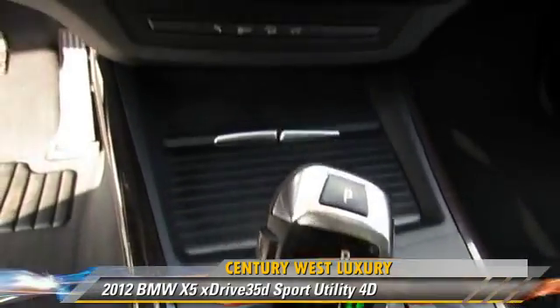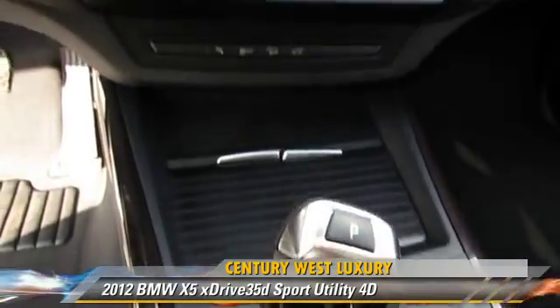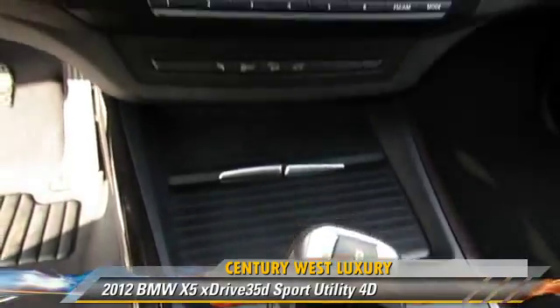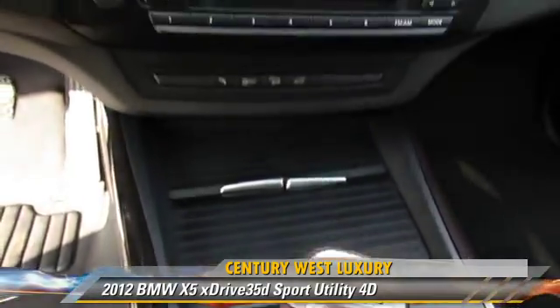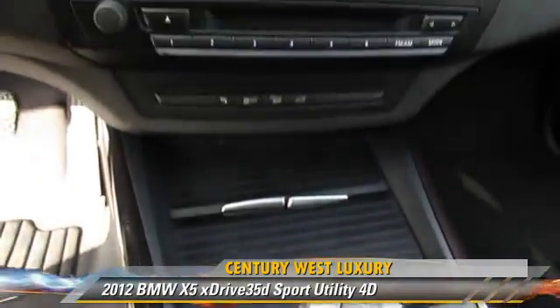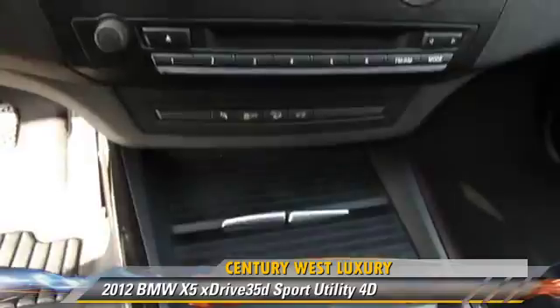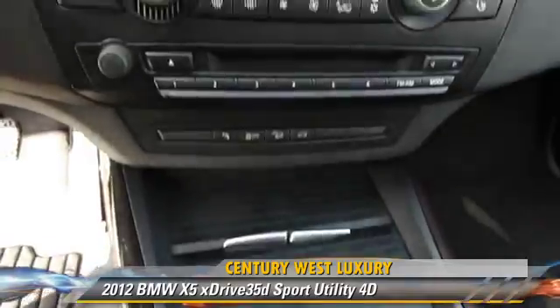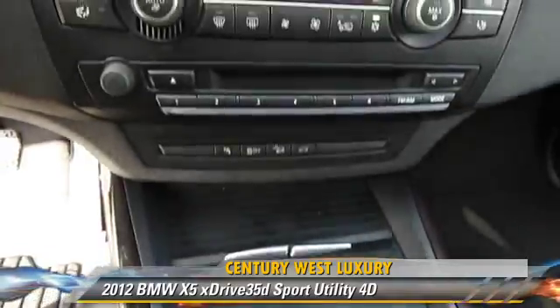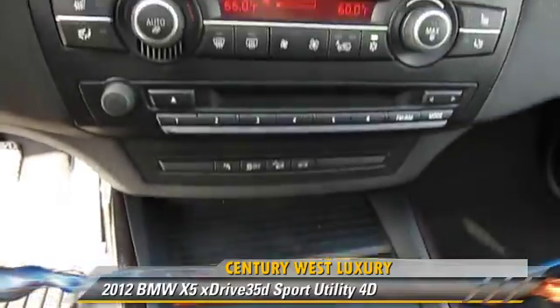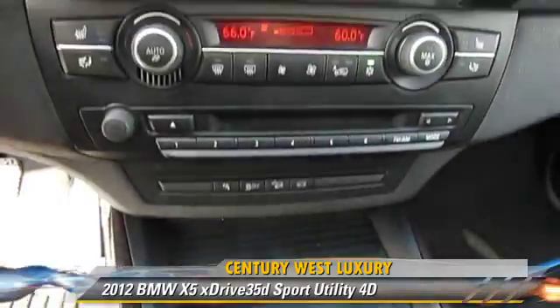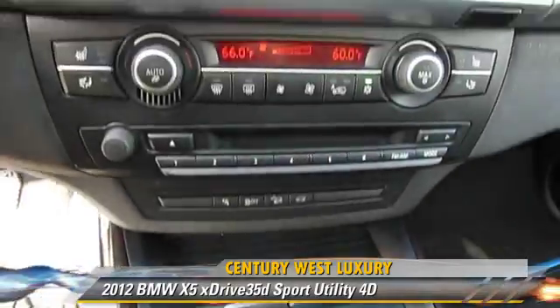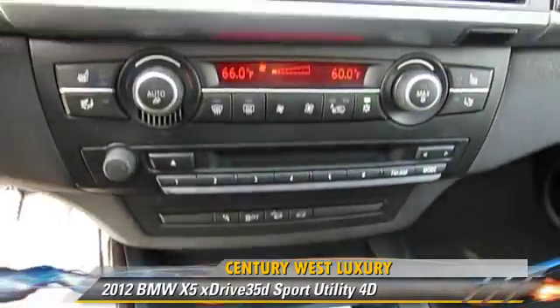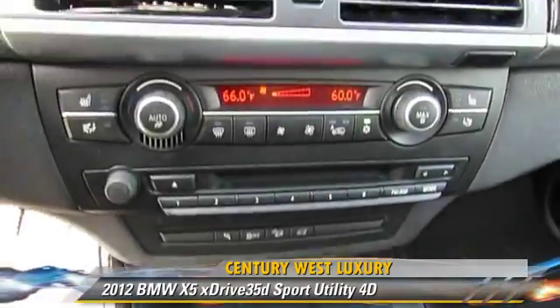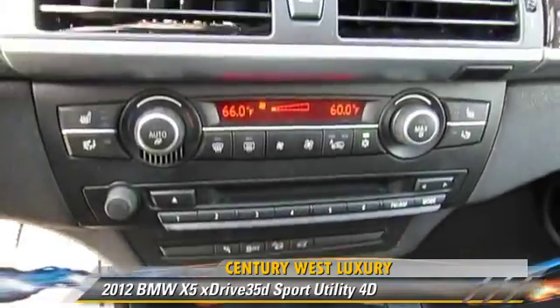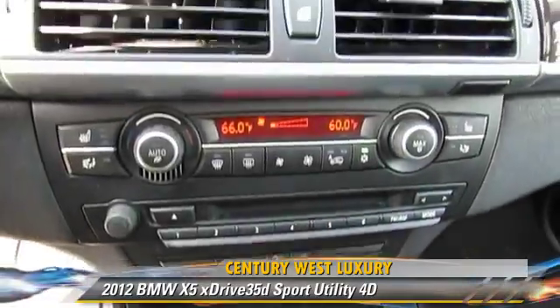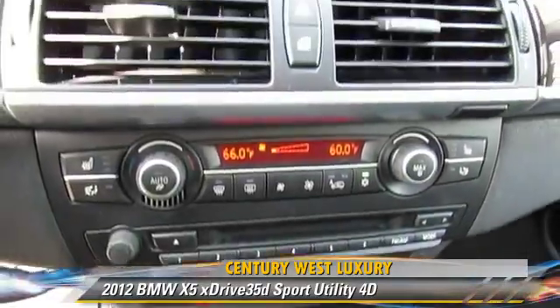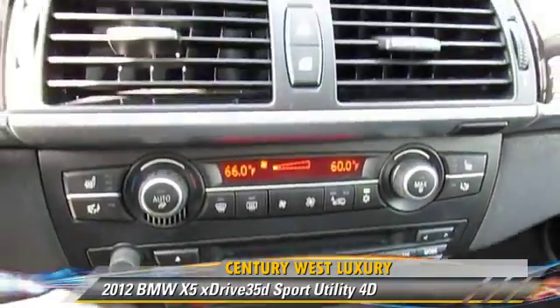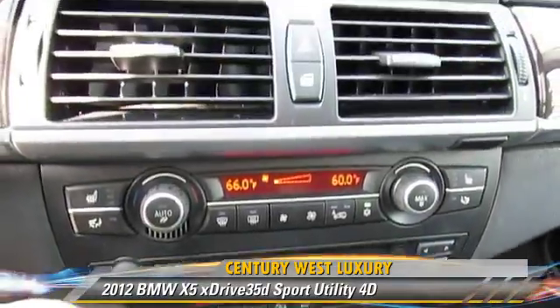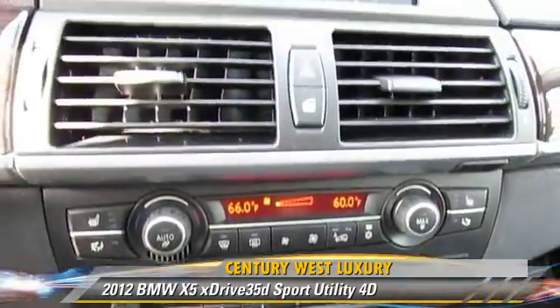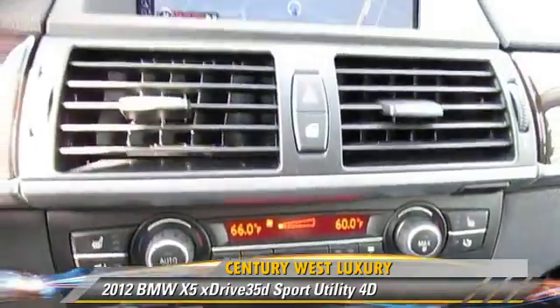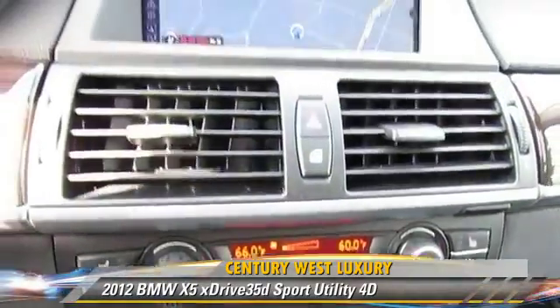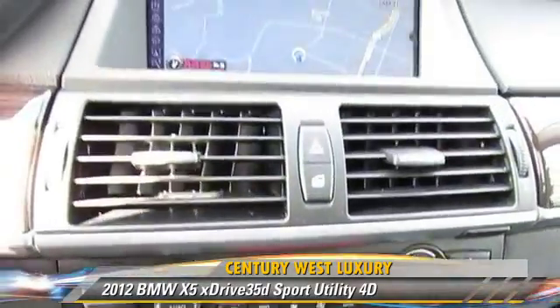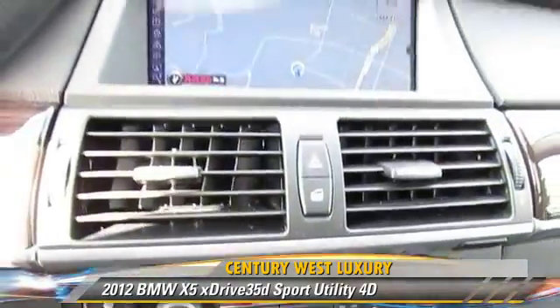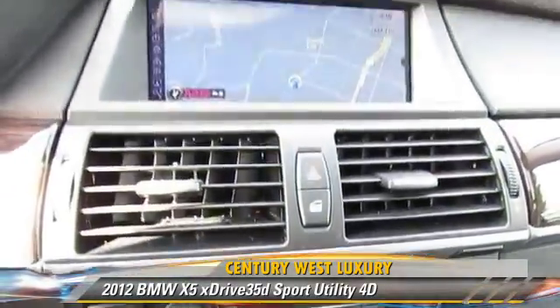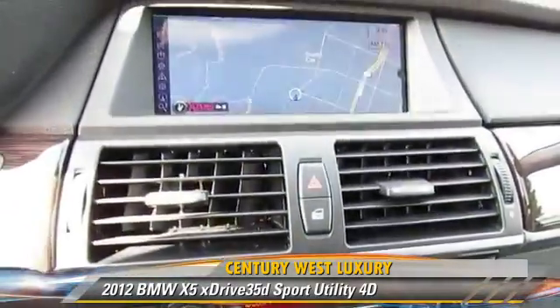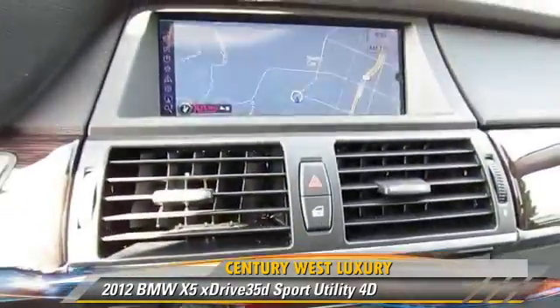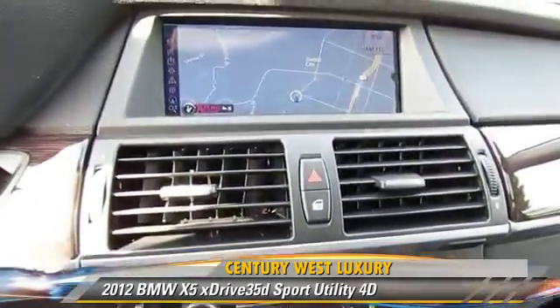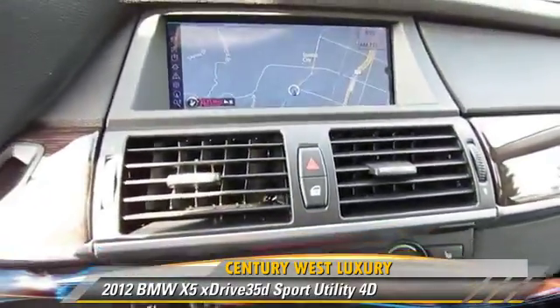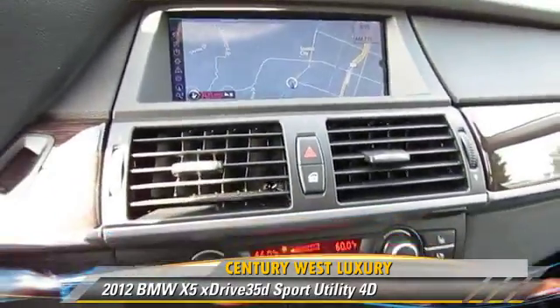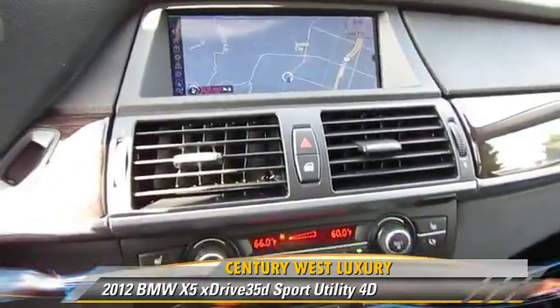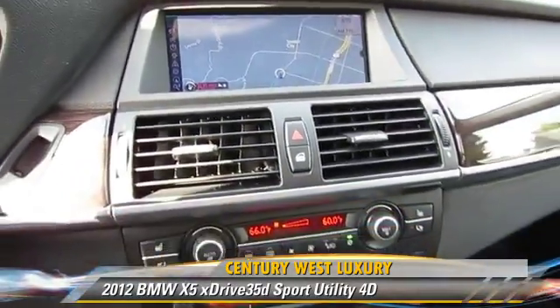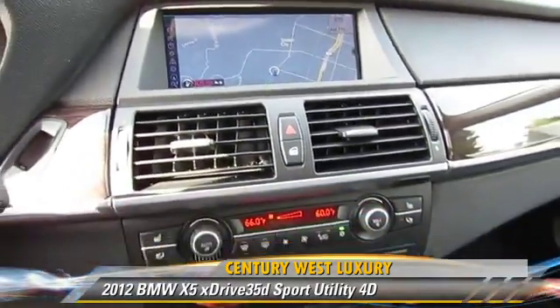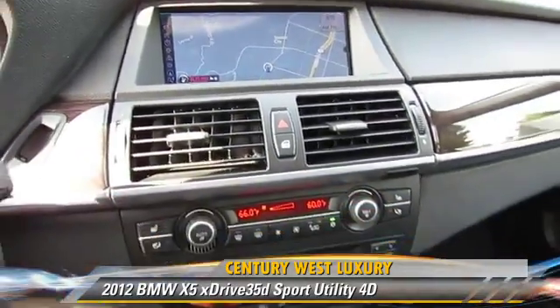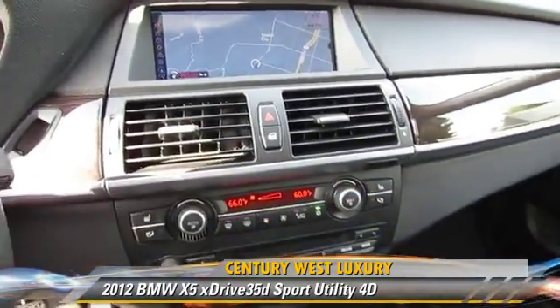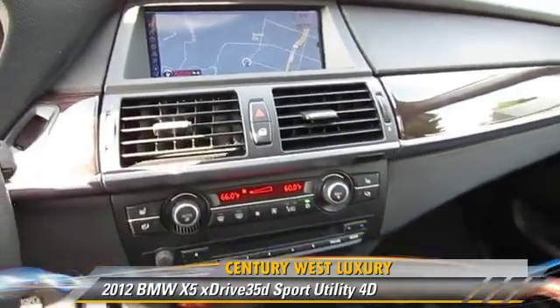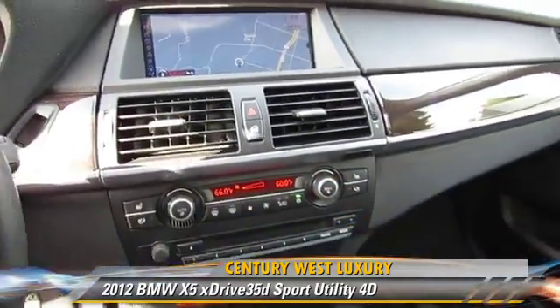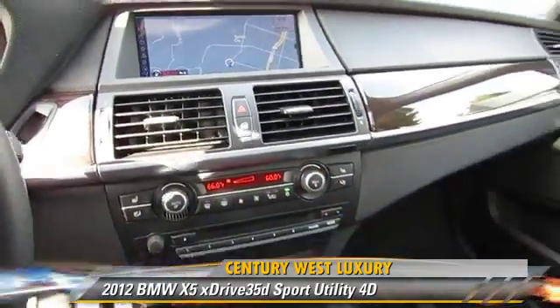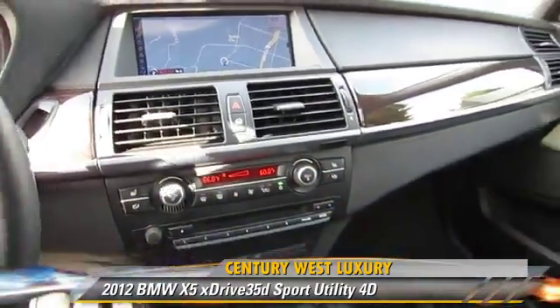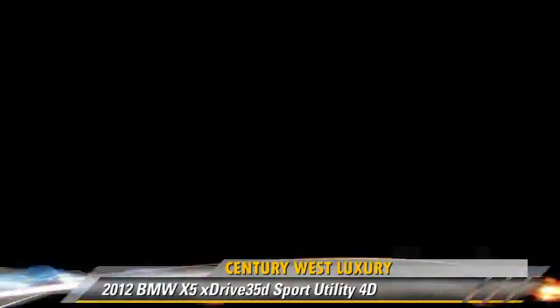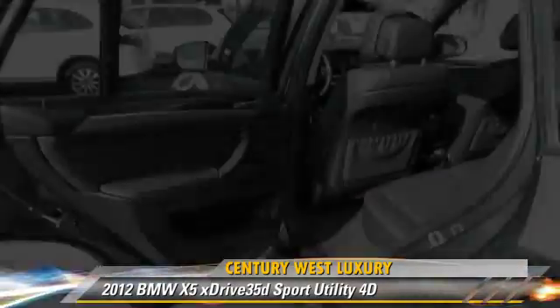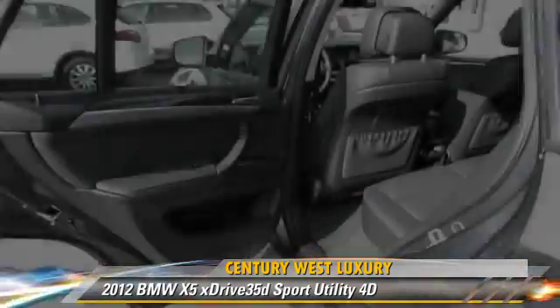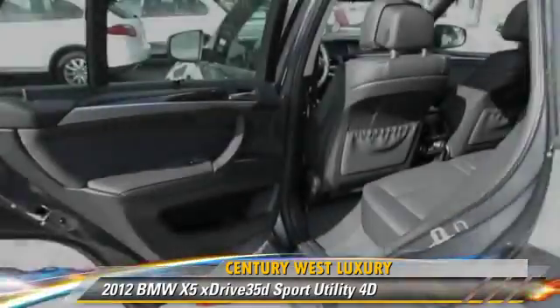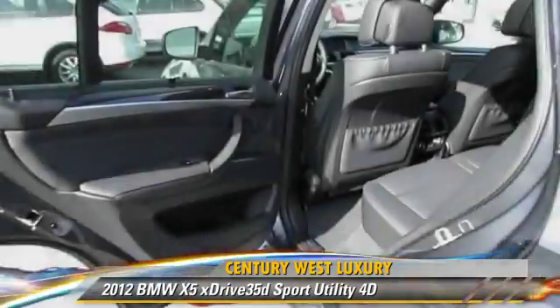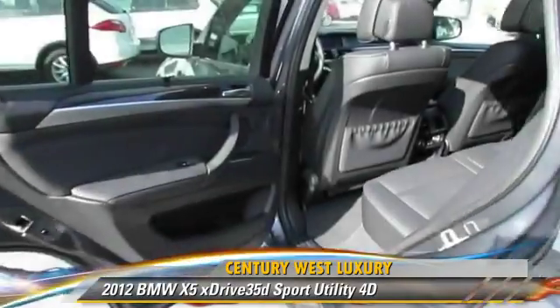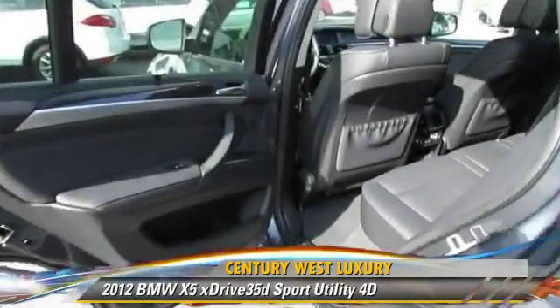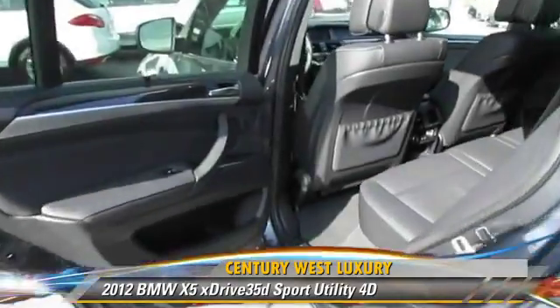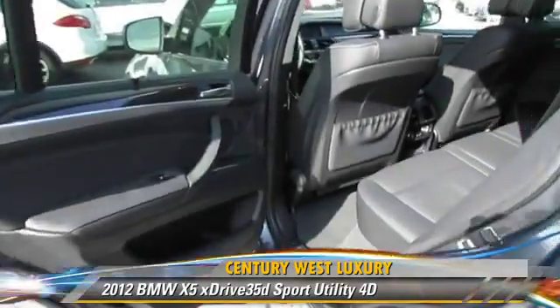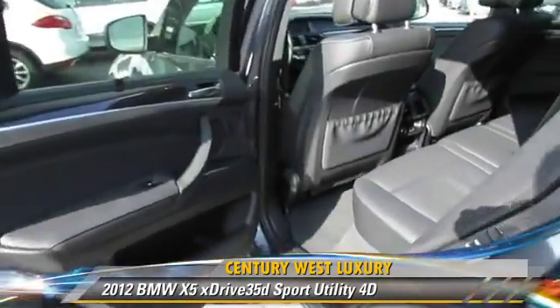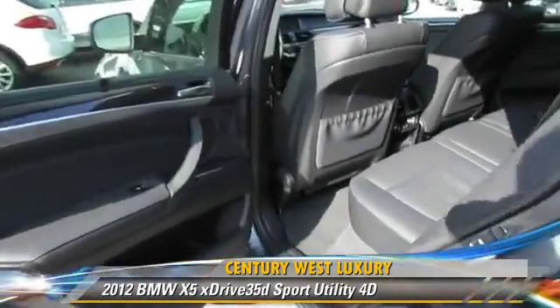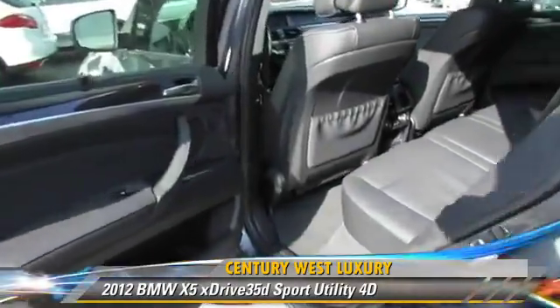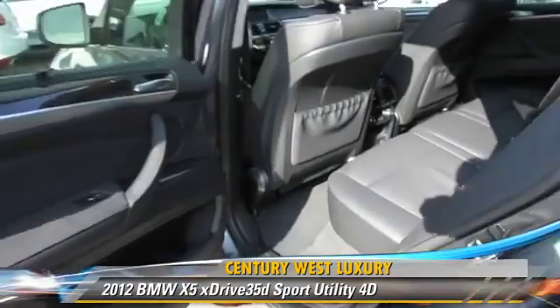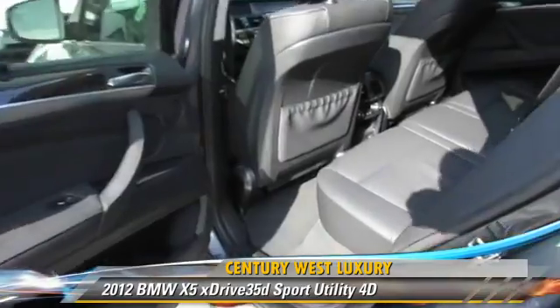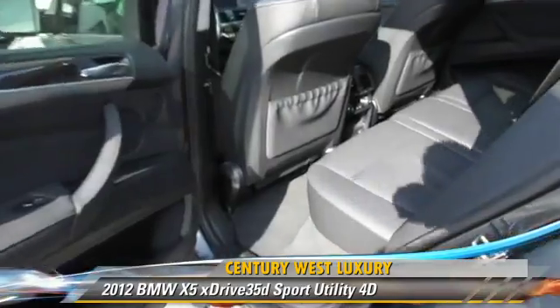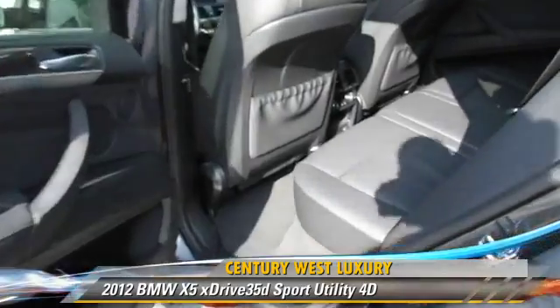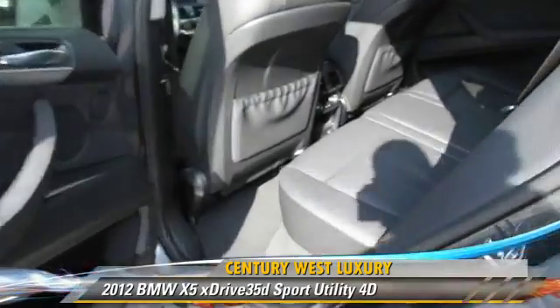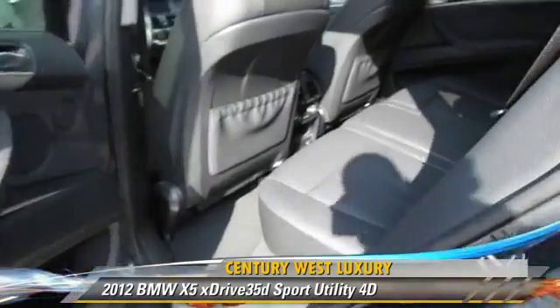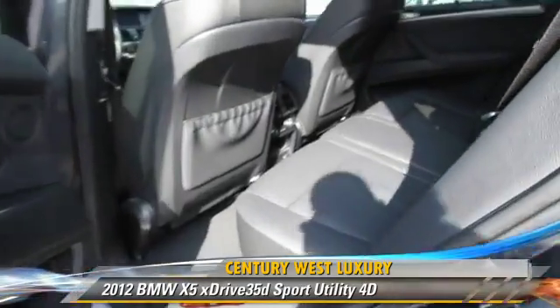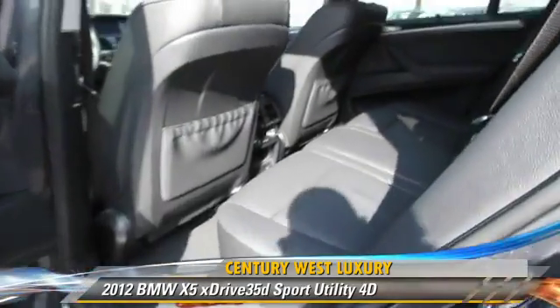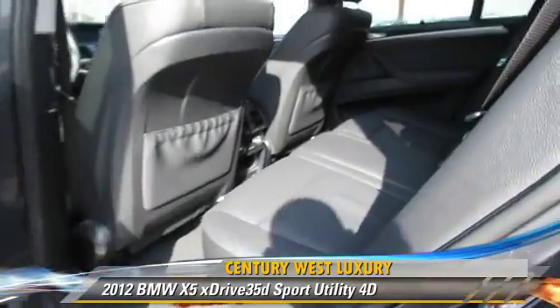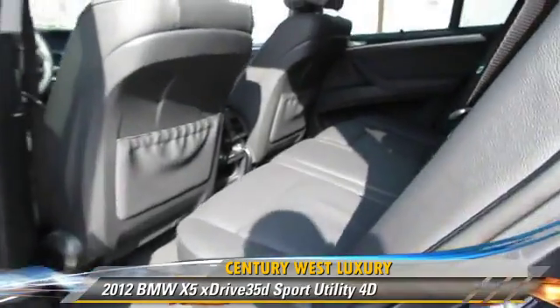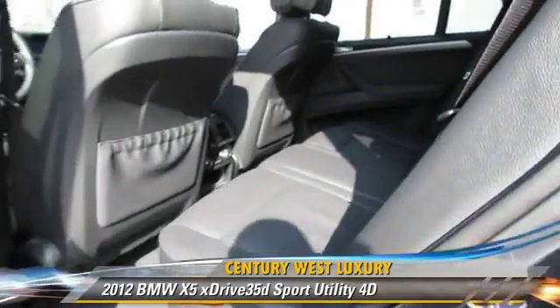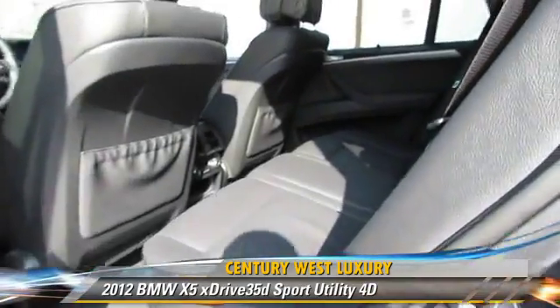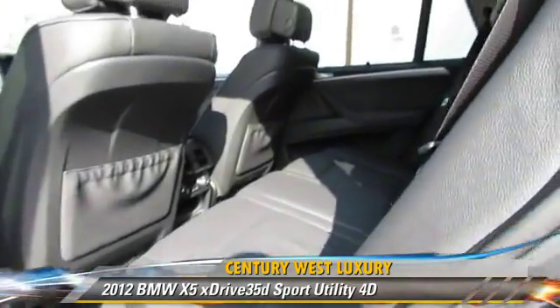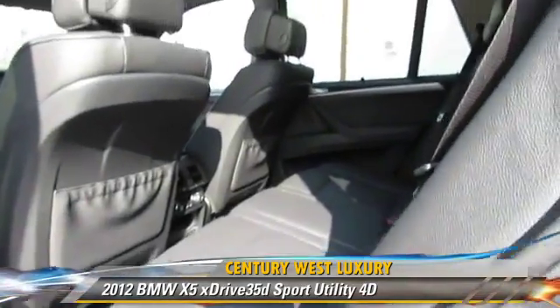This BMW features hill descent control, all-wheel drive, and a premium package.